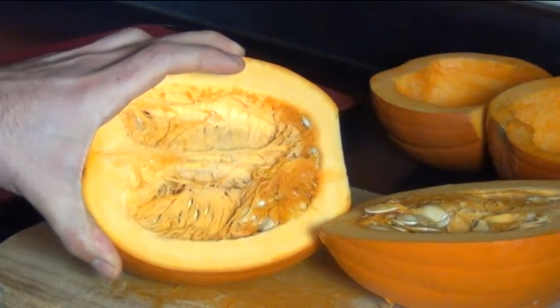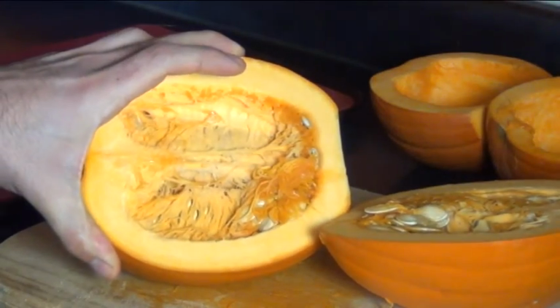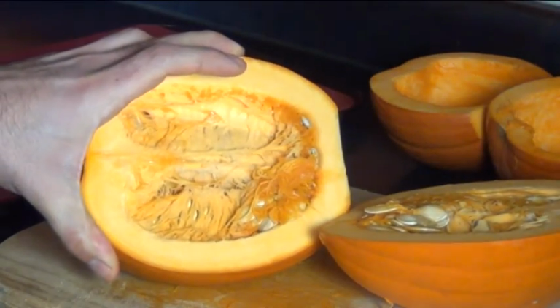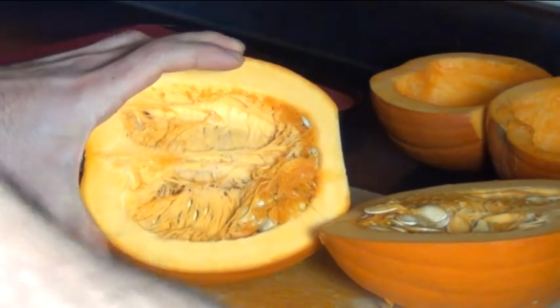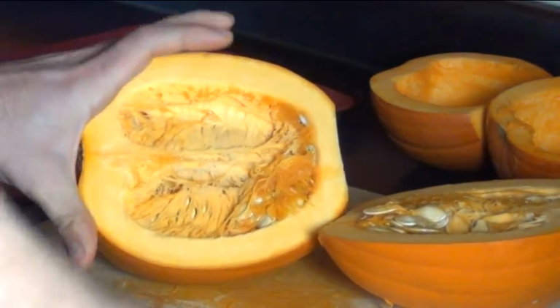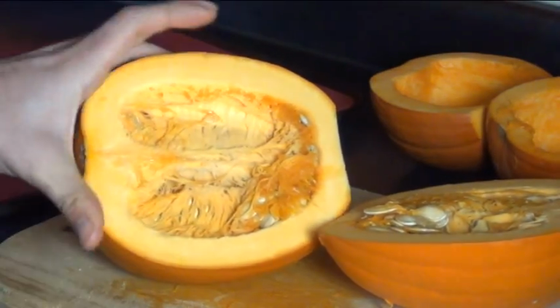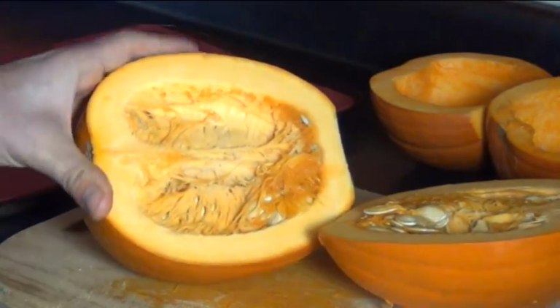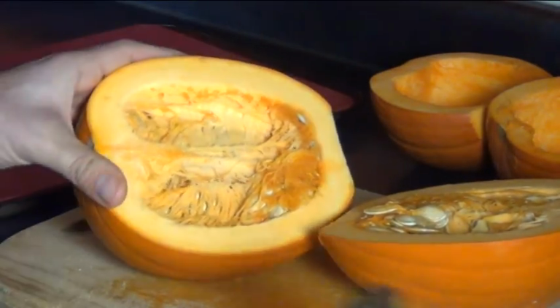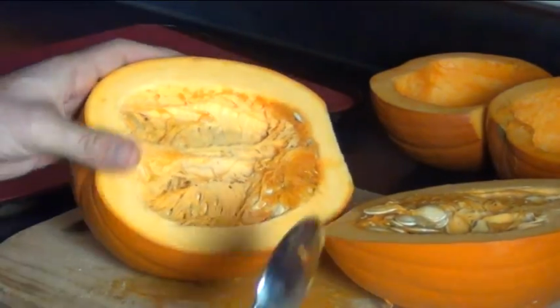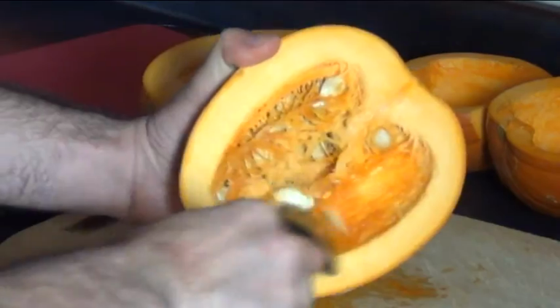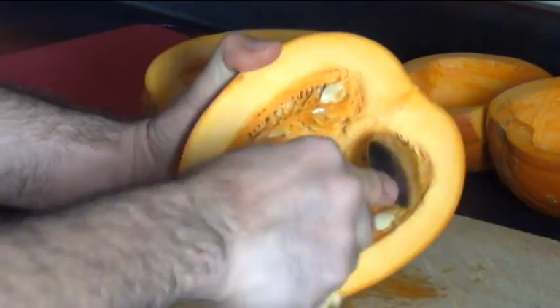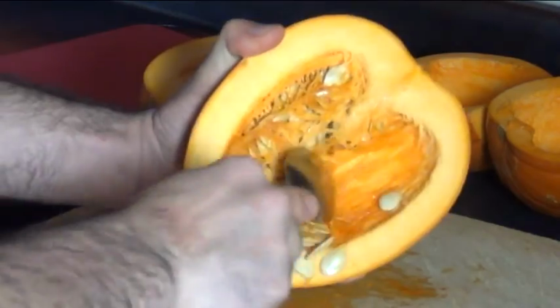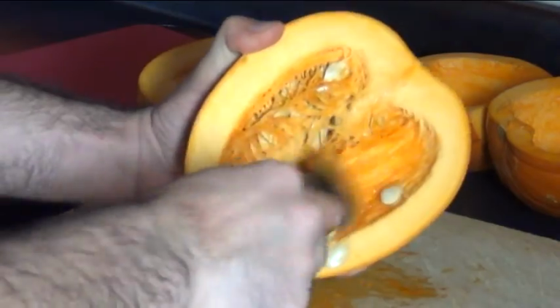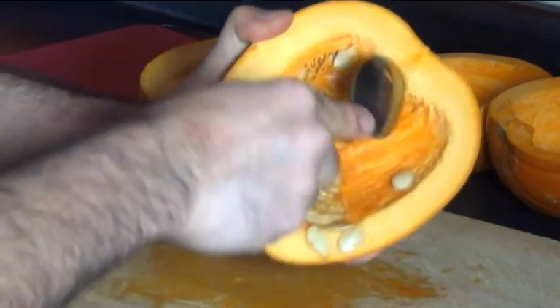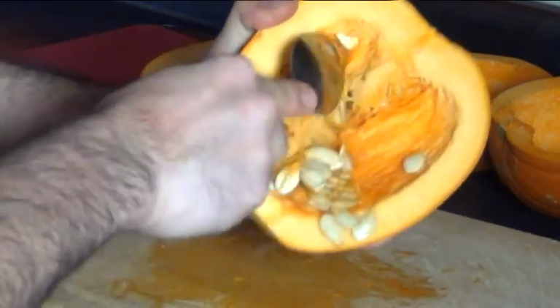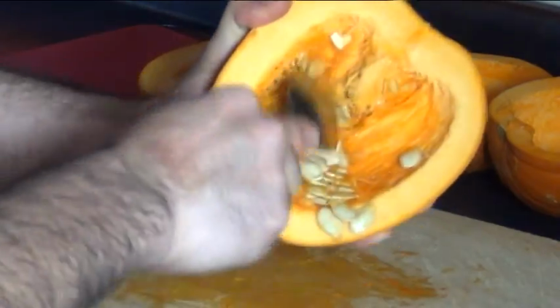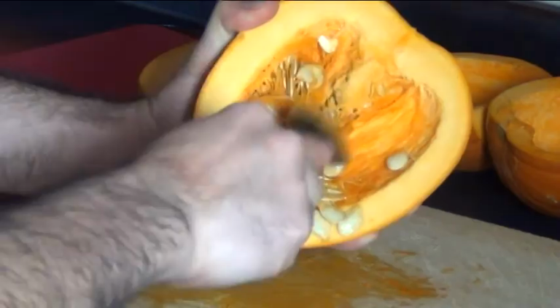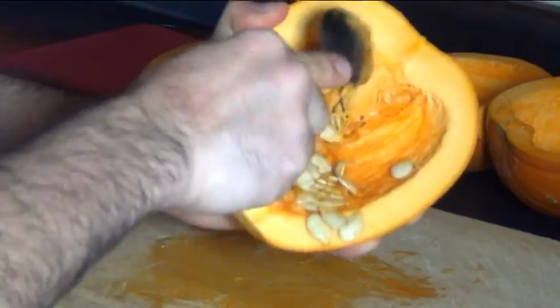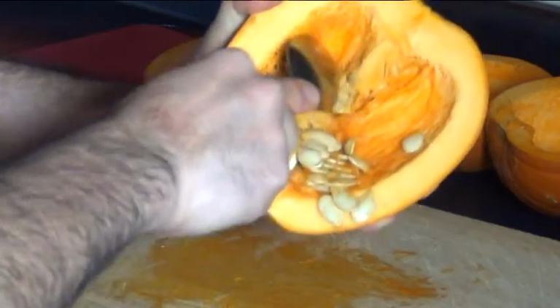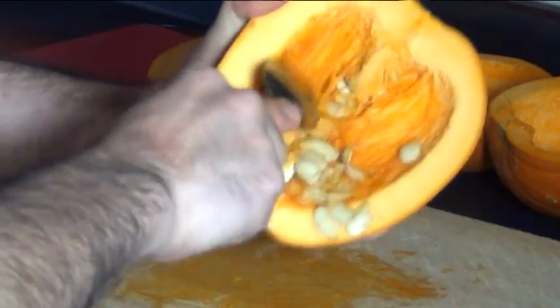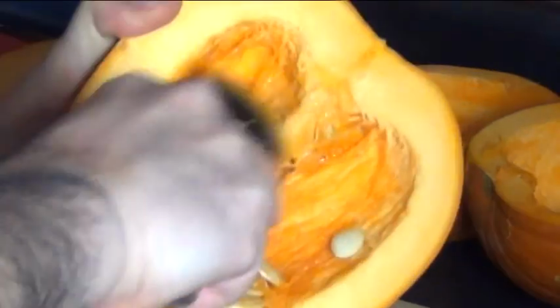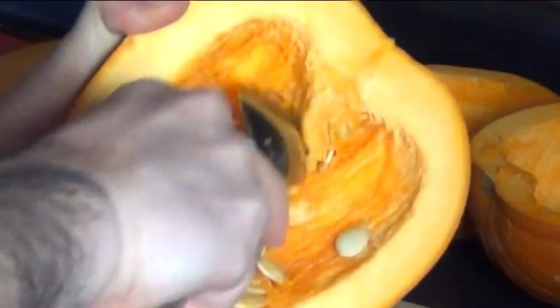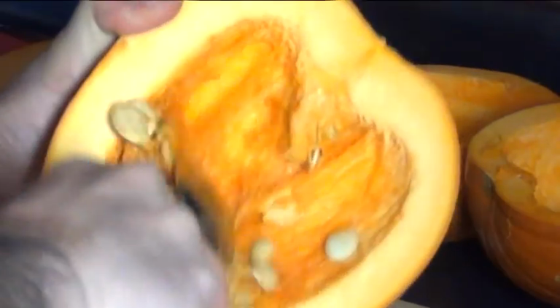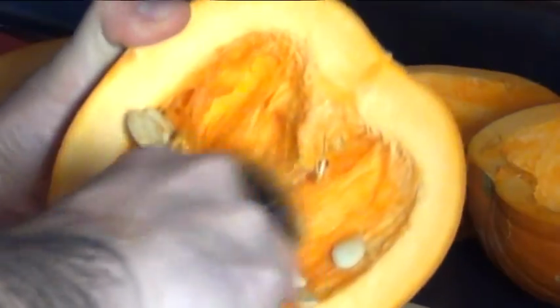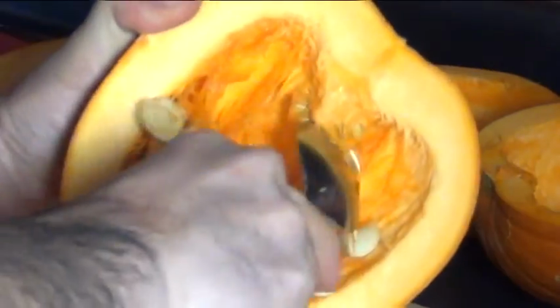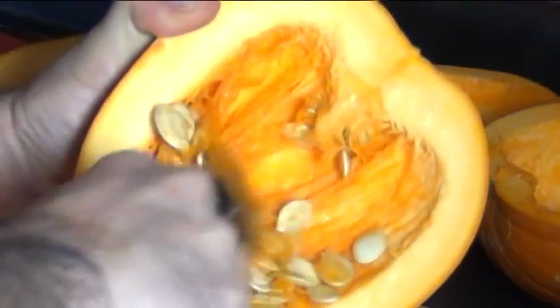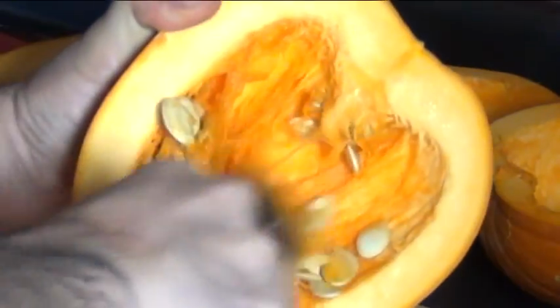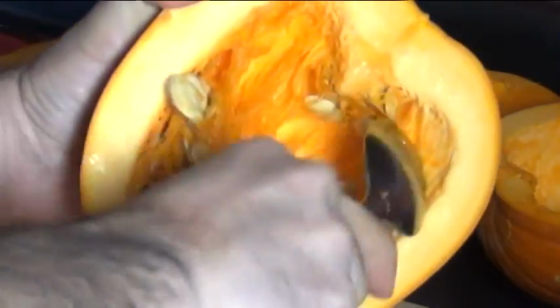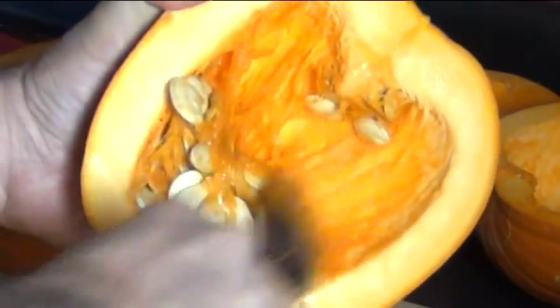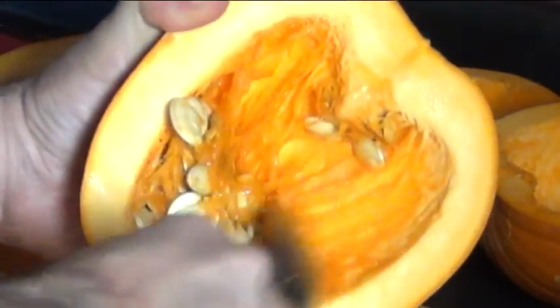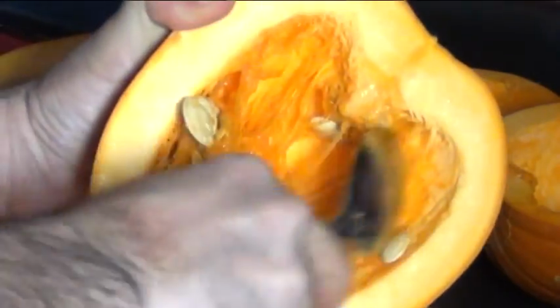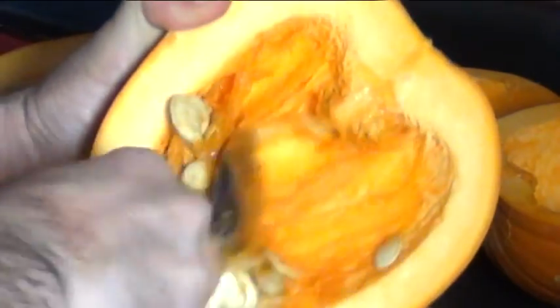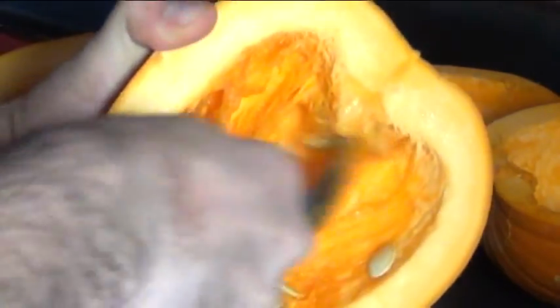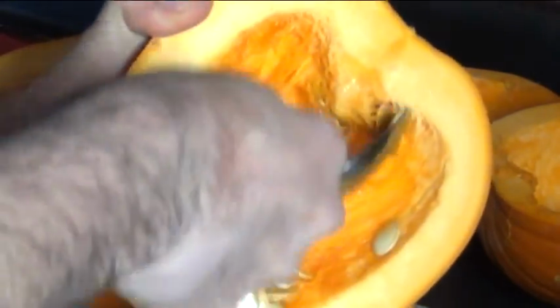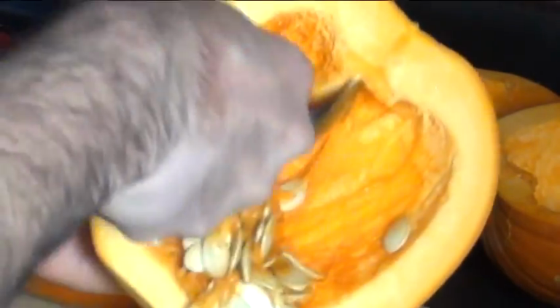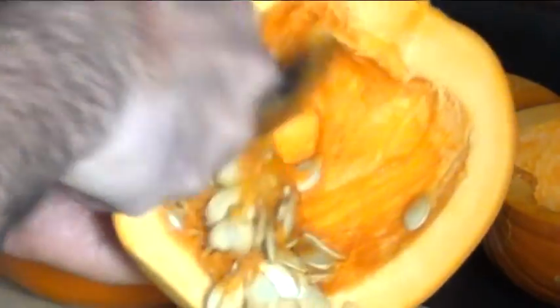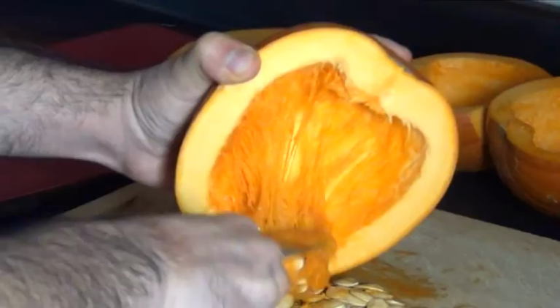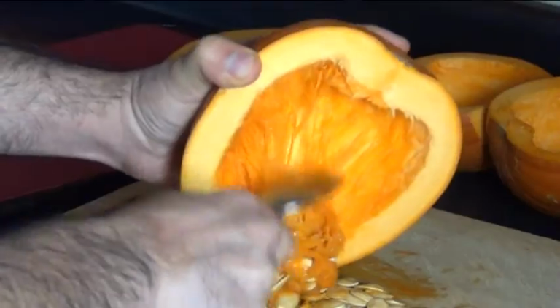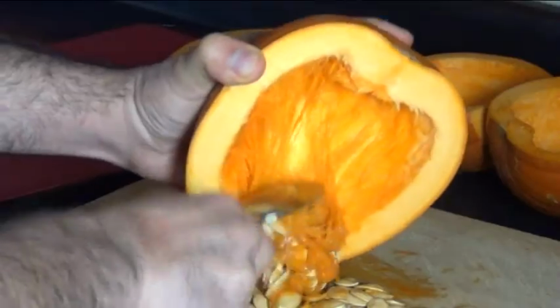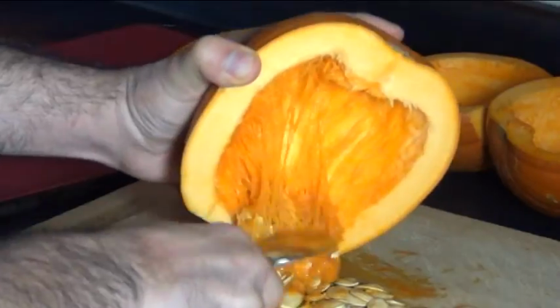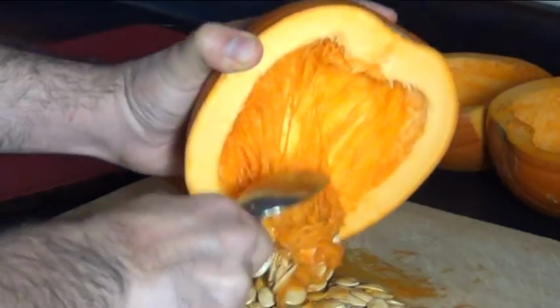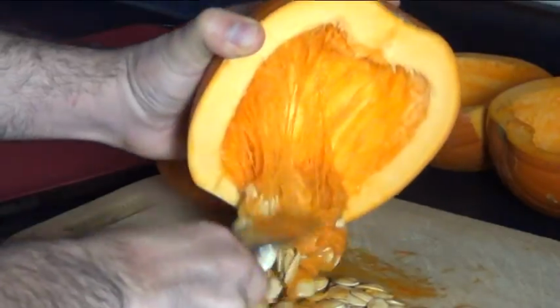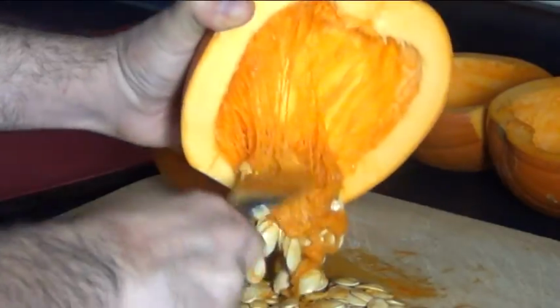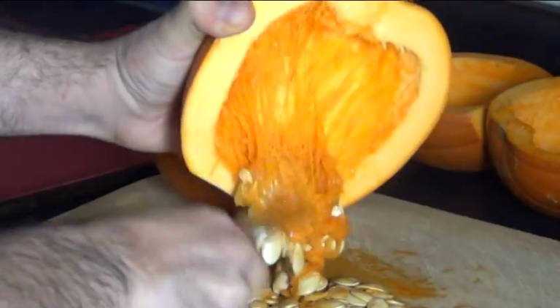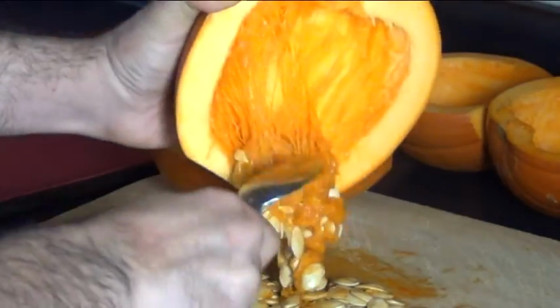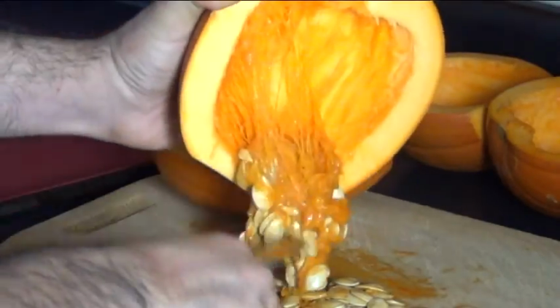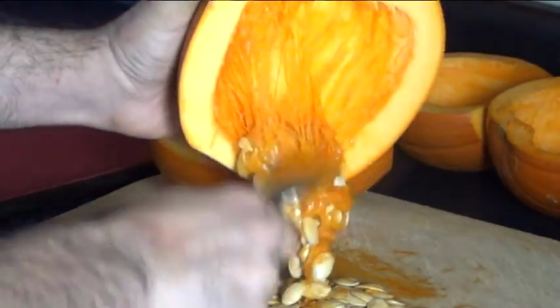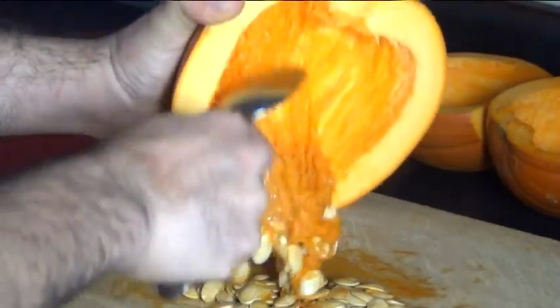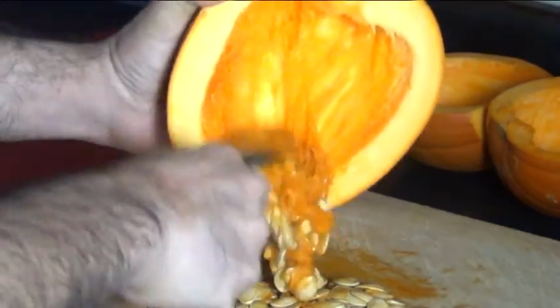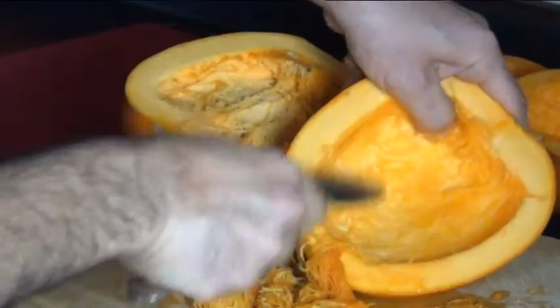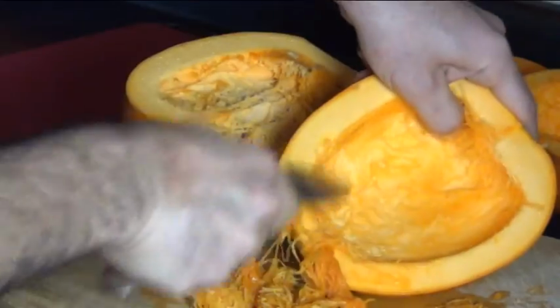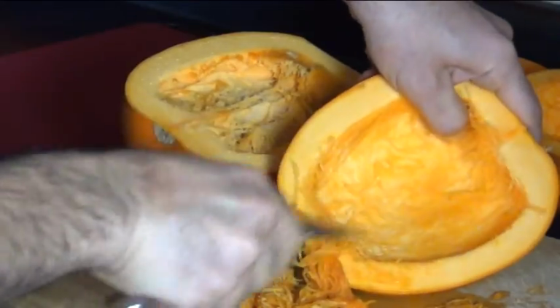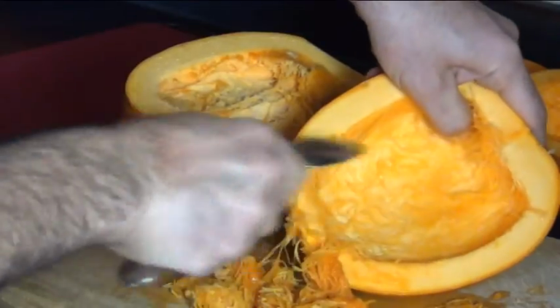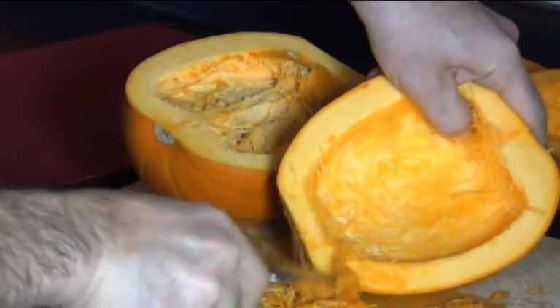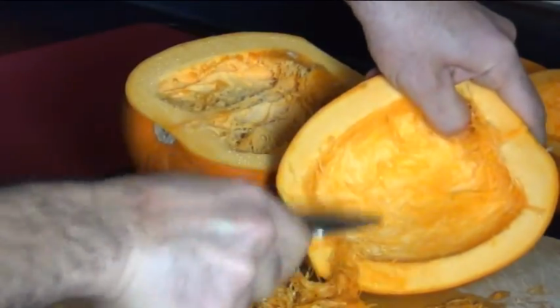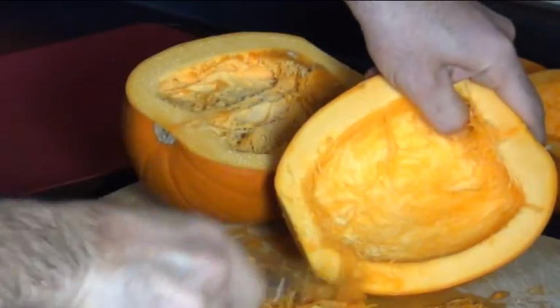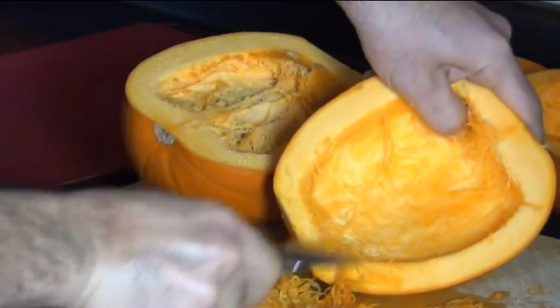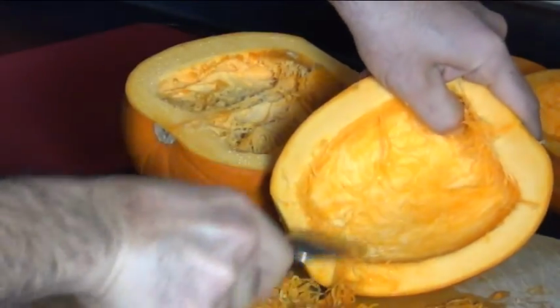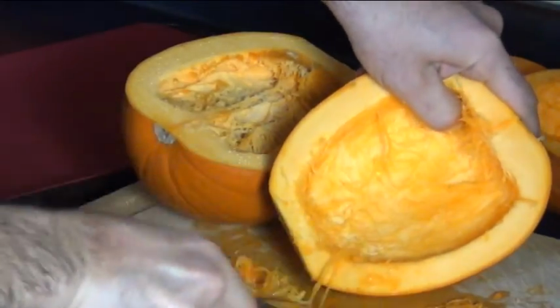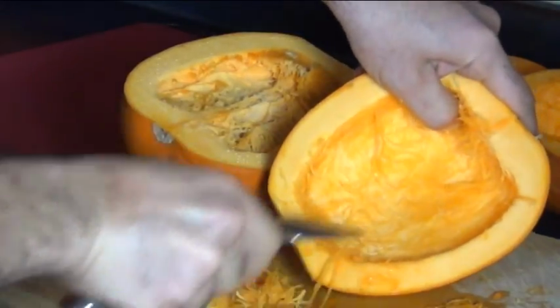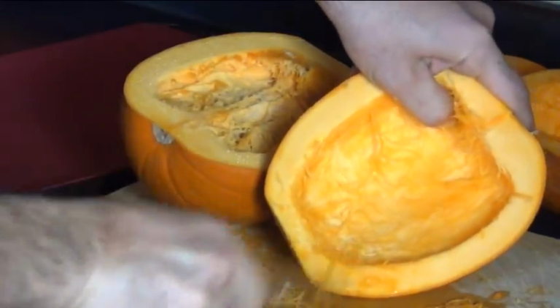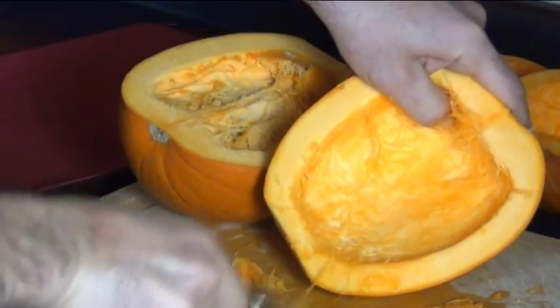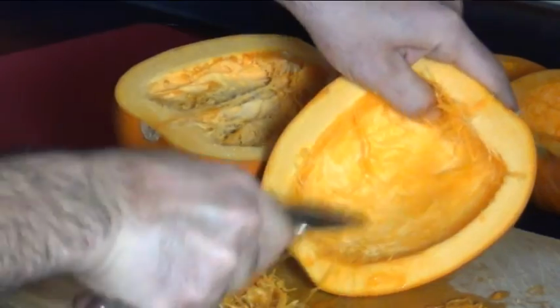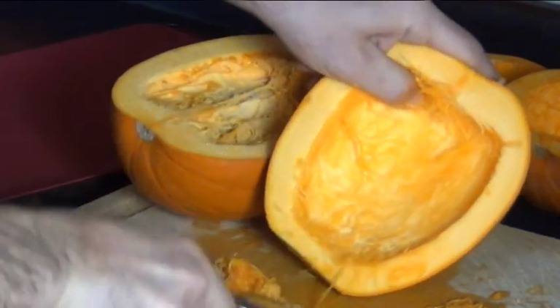Now take a spoon and scoop out all these guts and the seeds. You can roast those seeds, don't throw them away. Make it nice and clean.